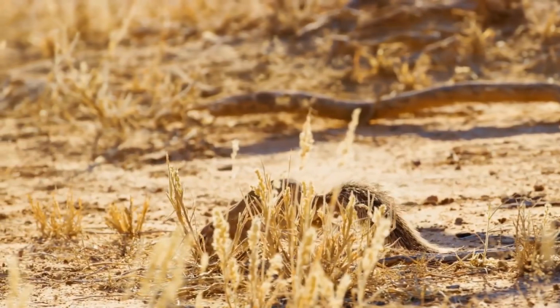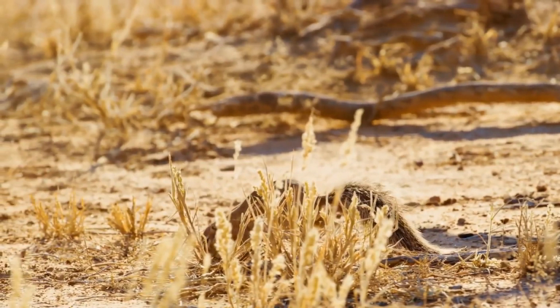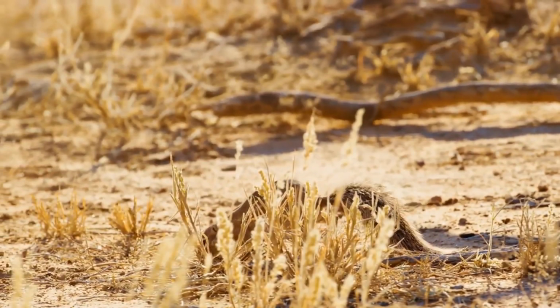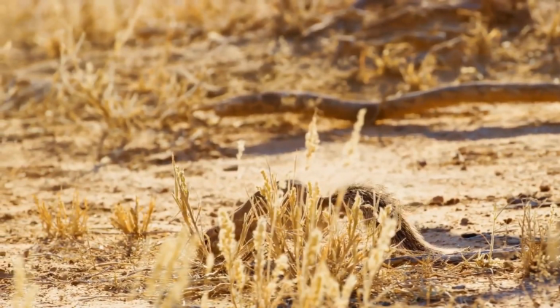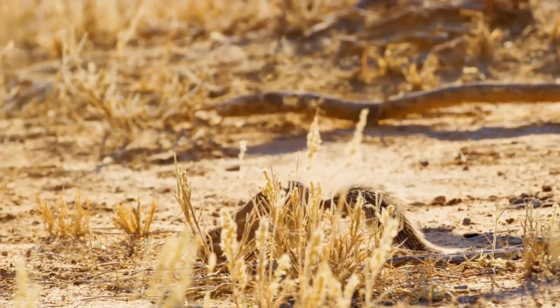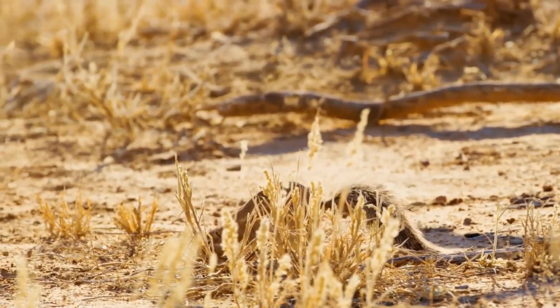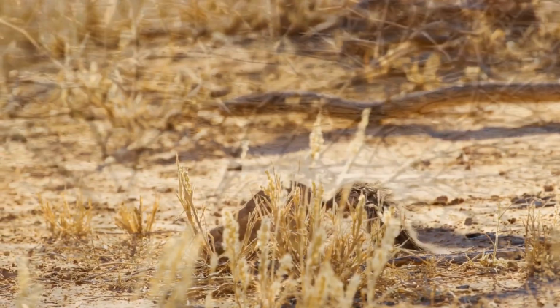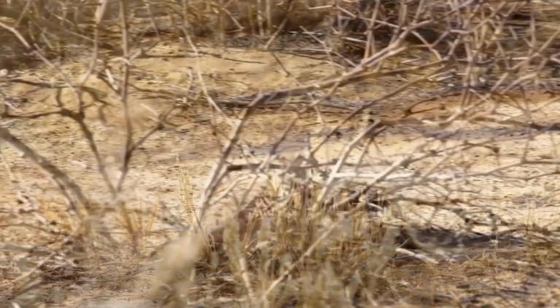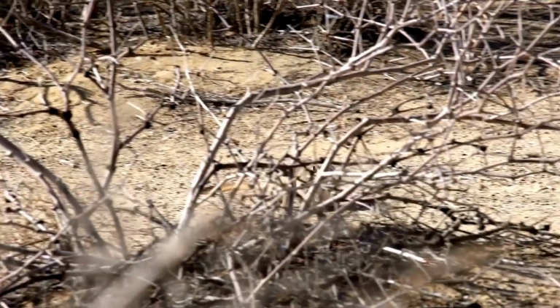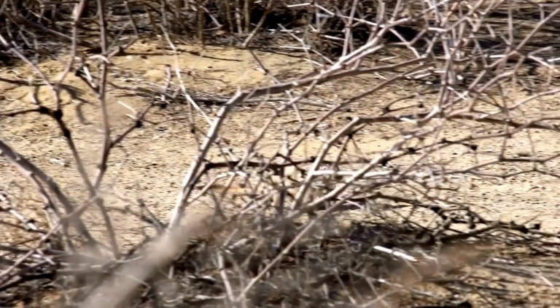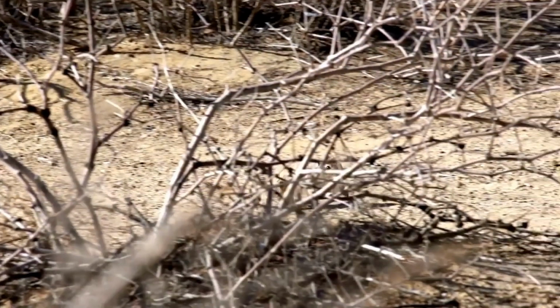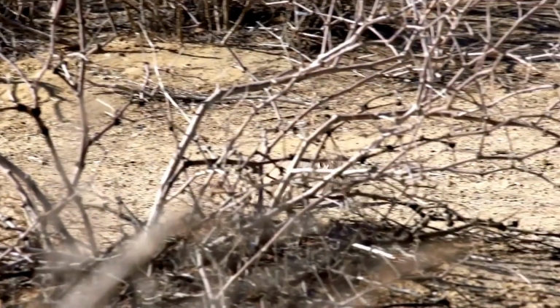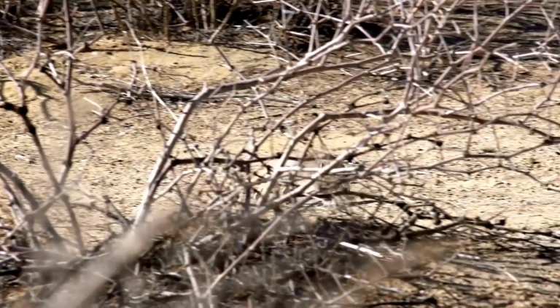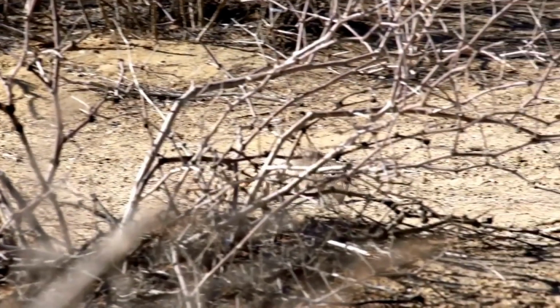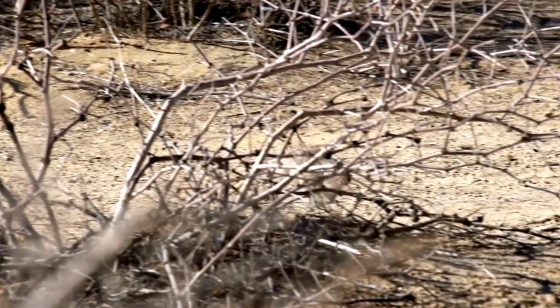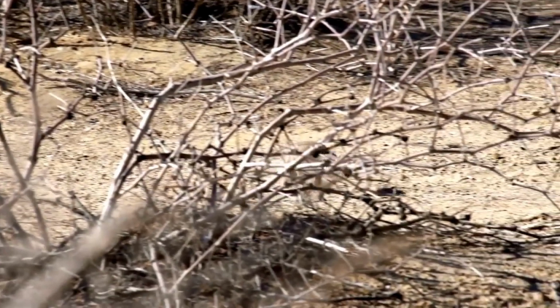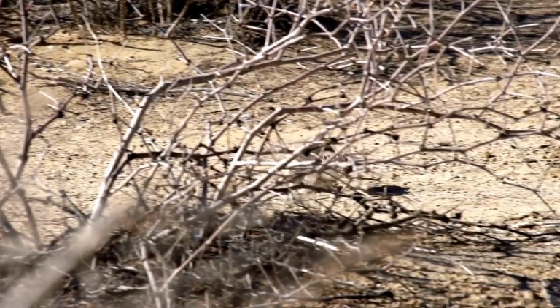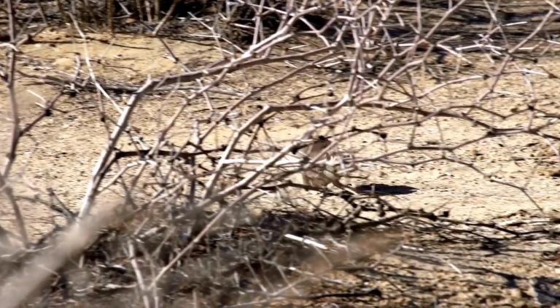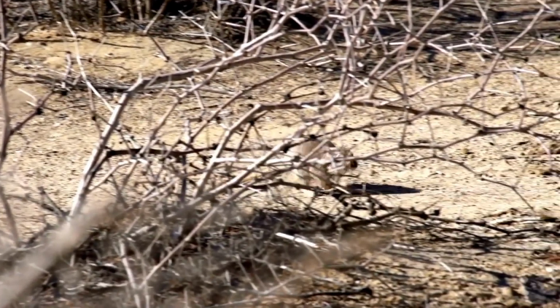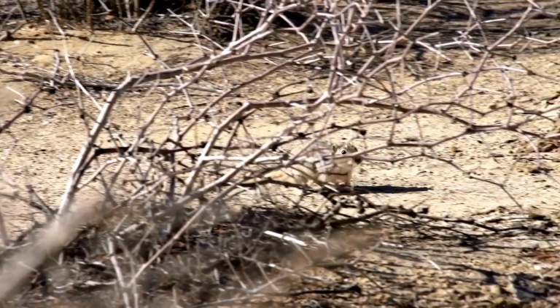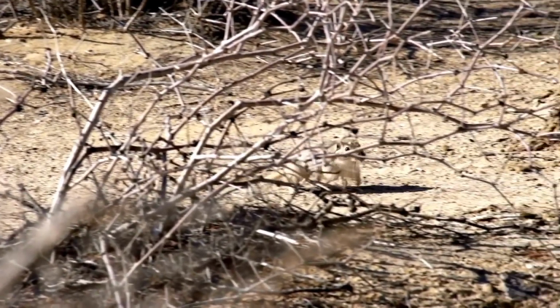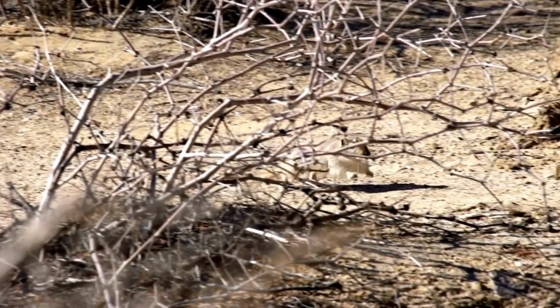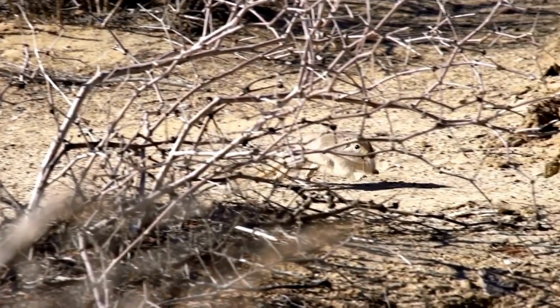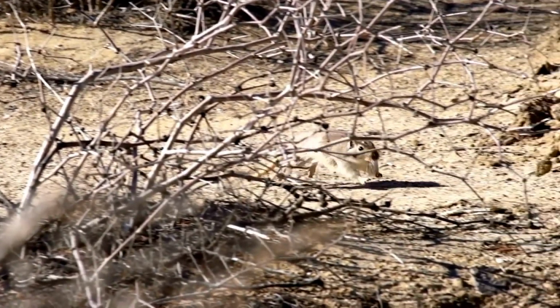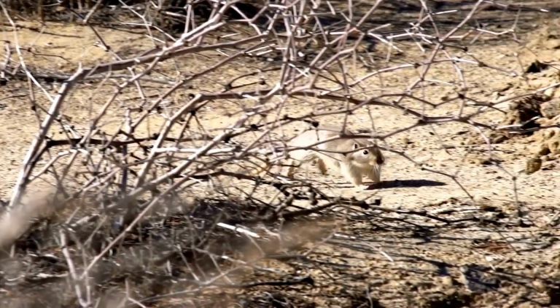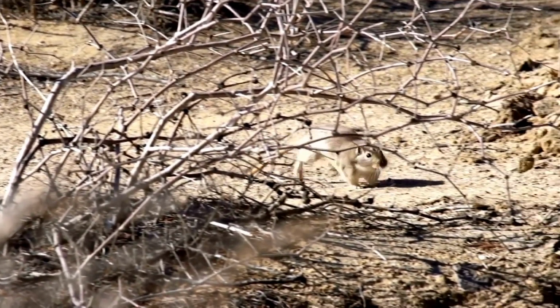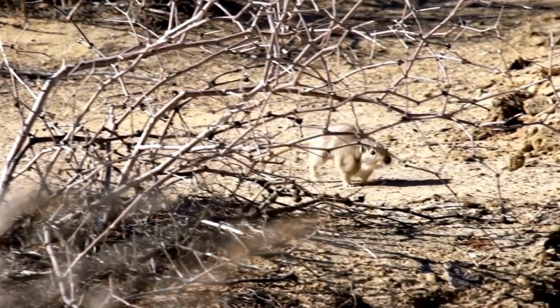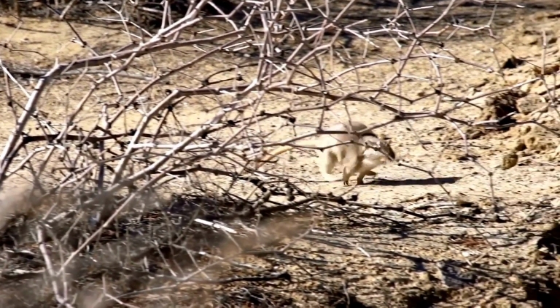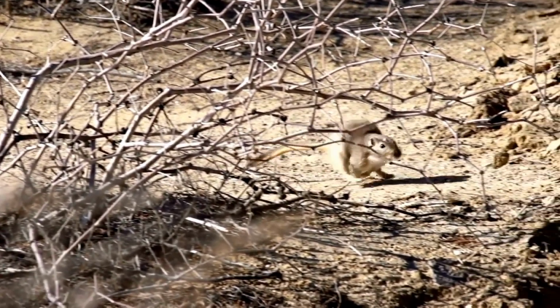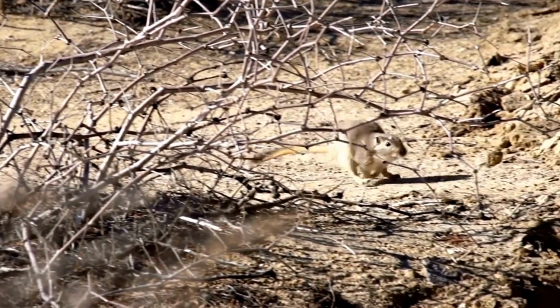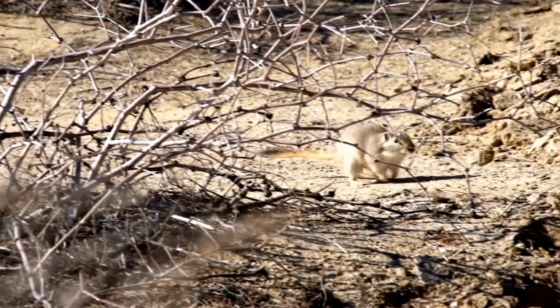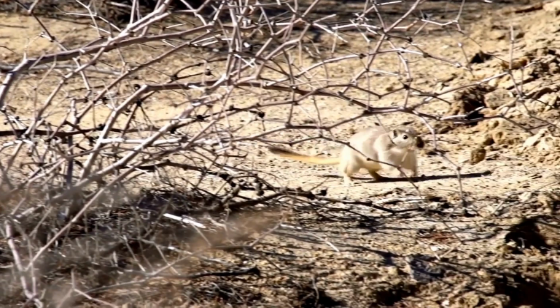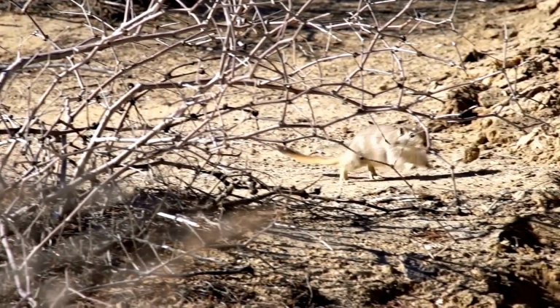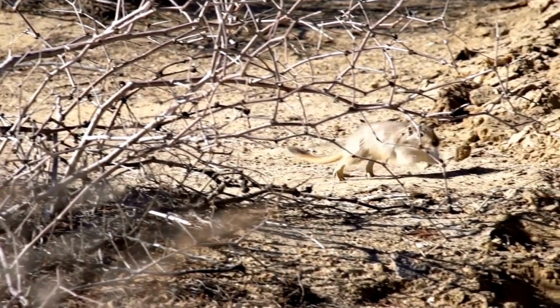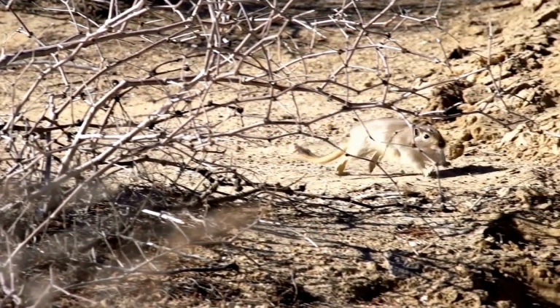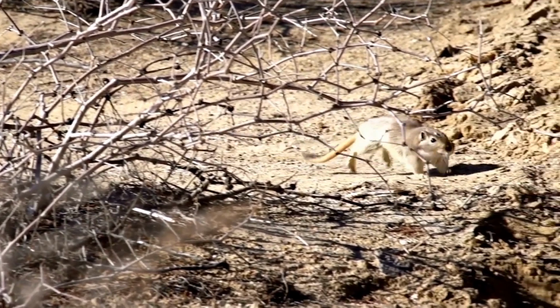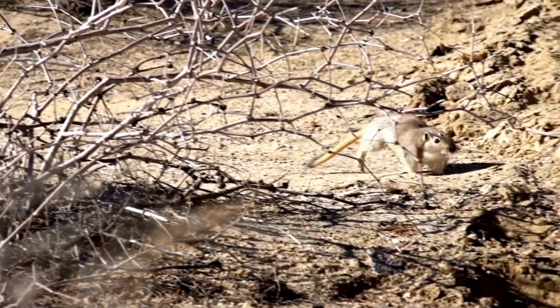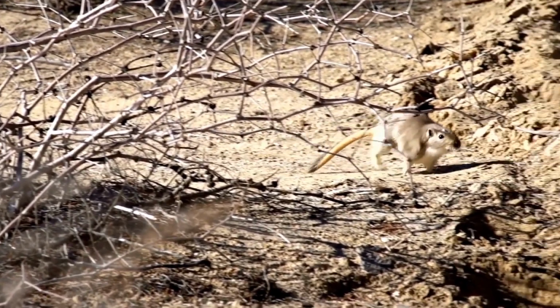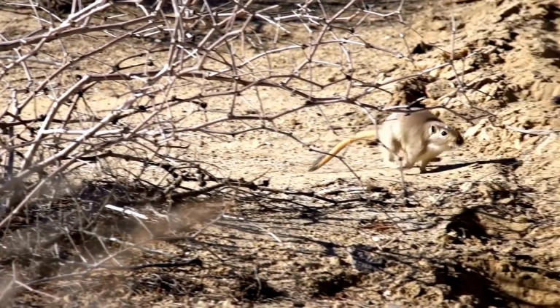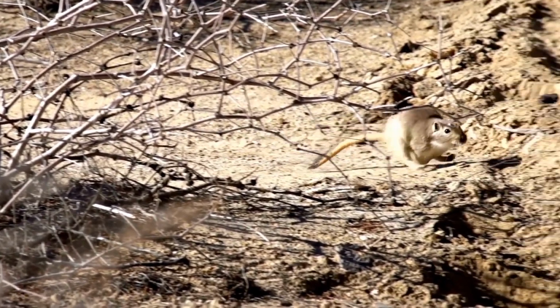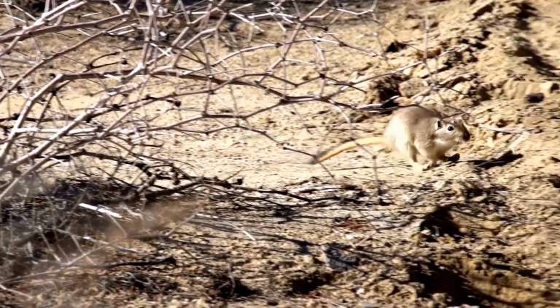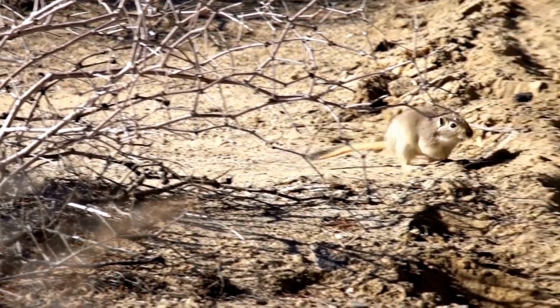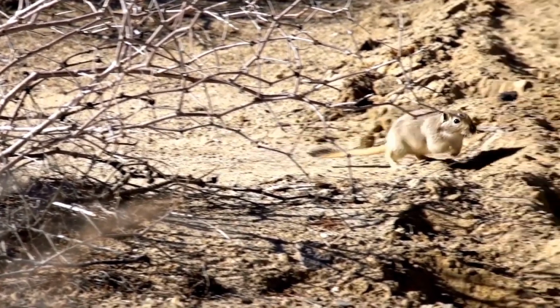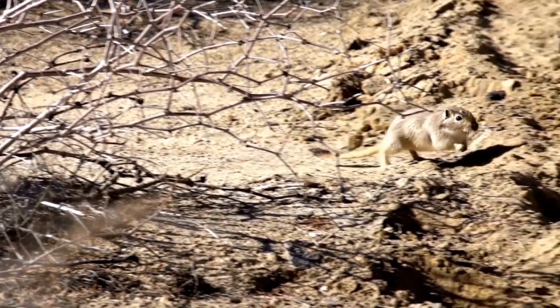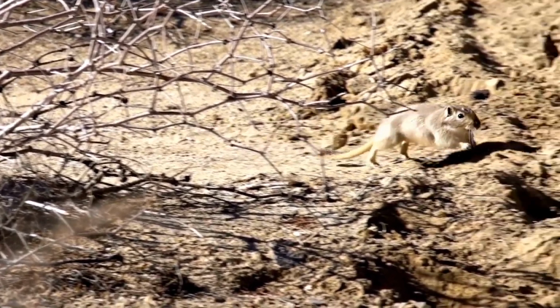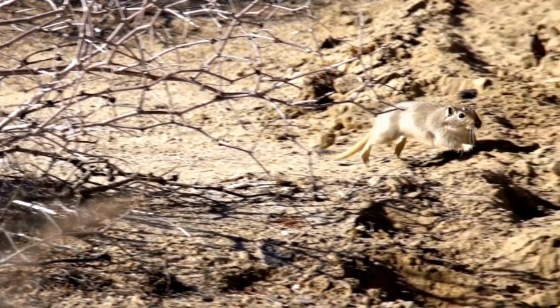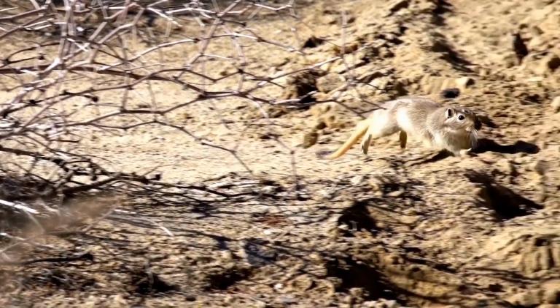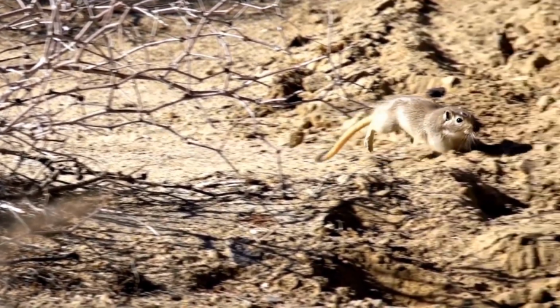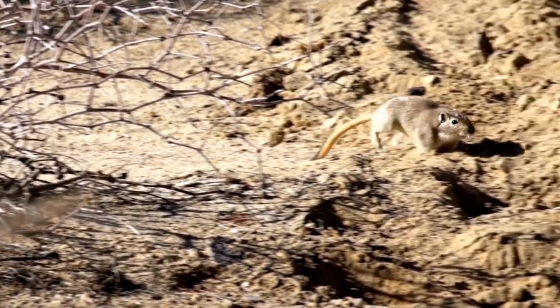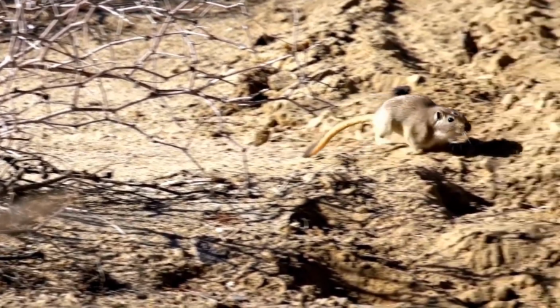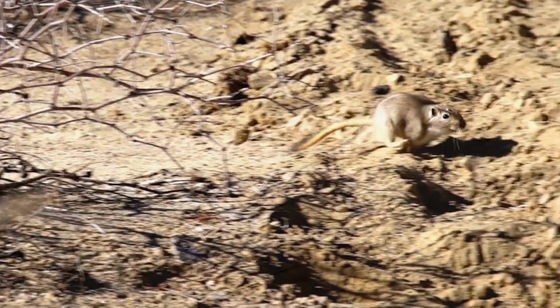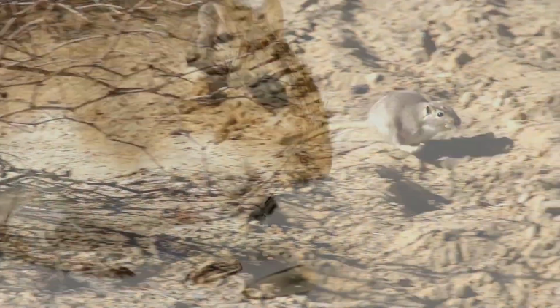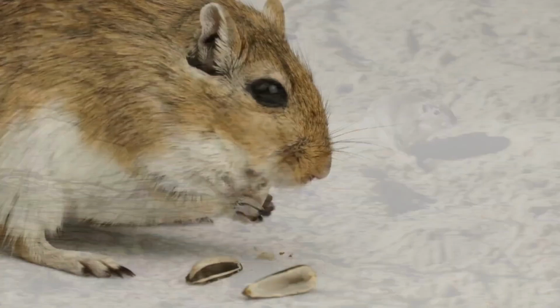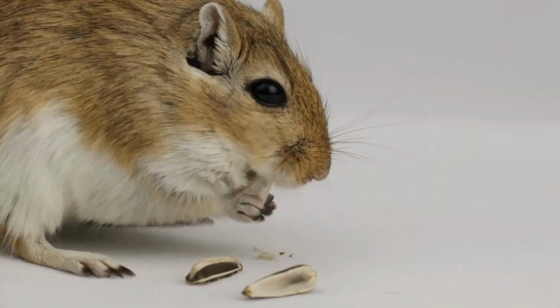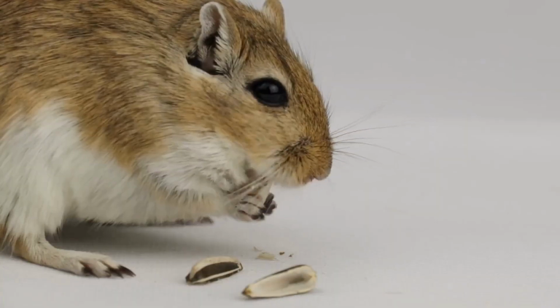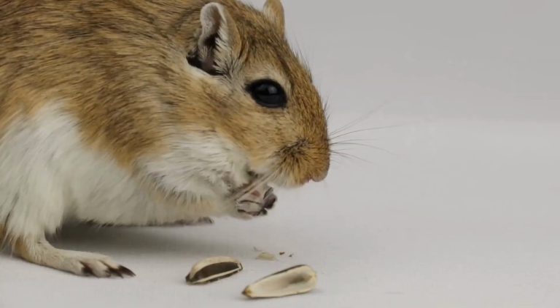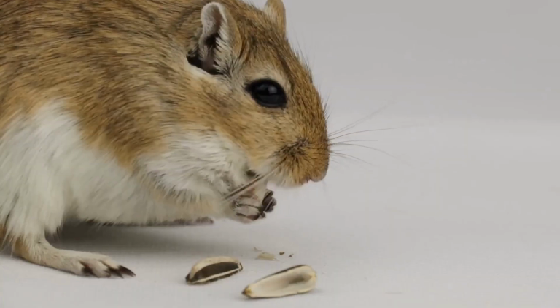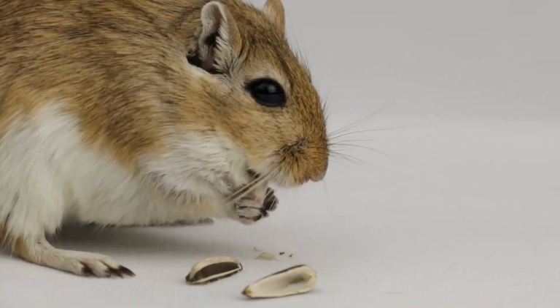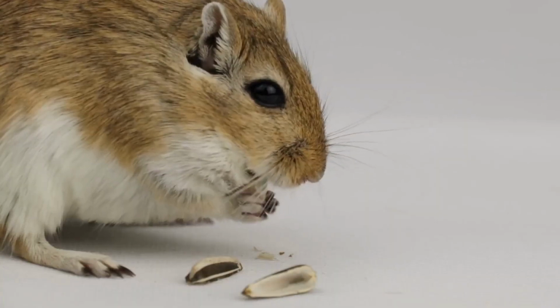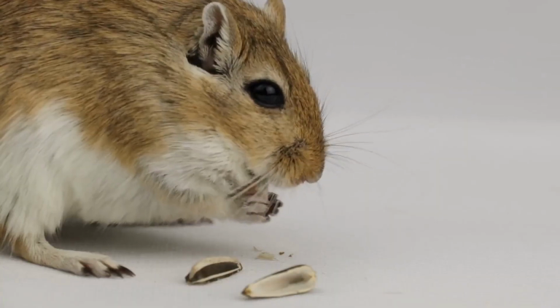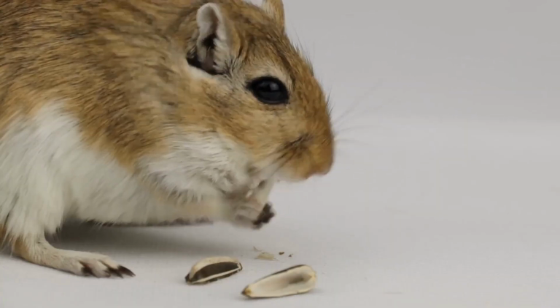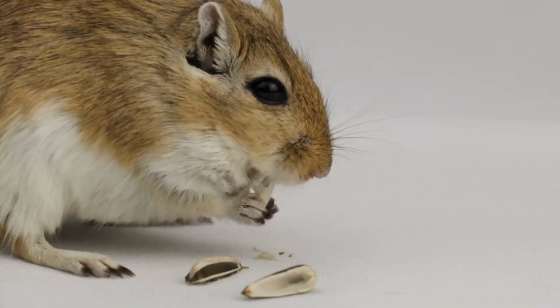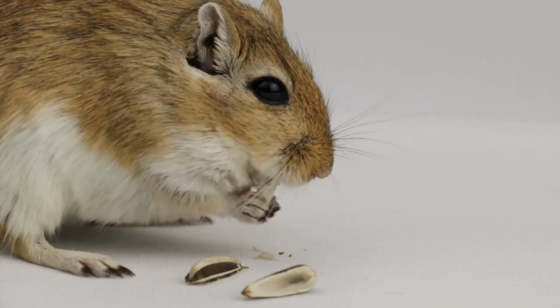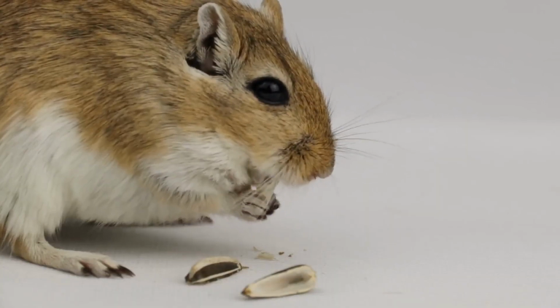And their tails? They're extra long for balance, like a built-in counterweight. These guys don't just hop — they practically fly through the air.